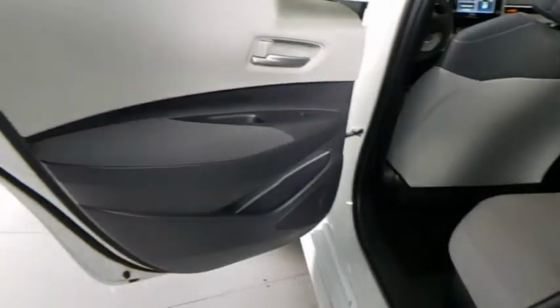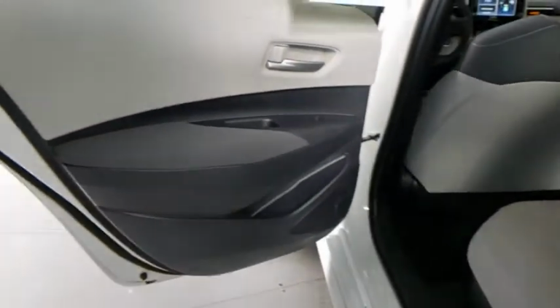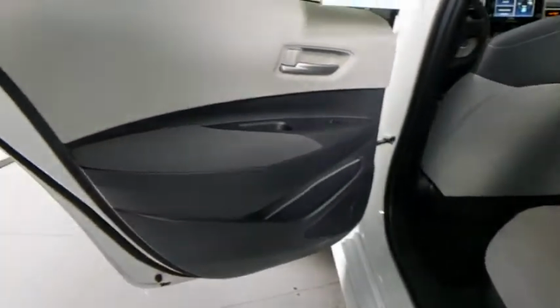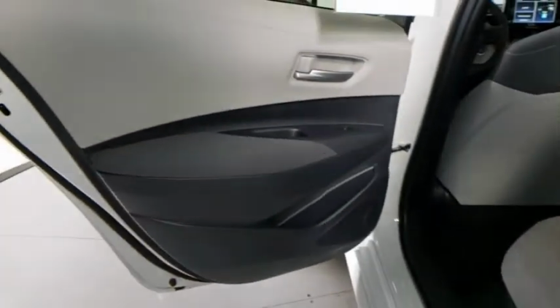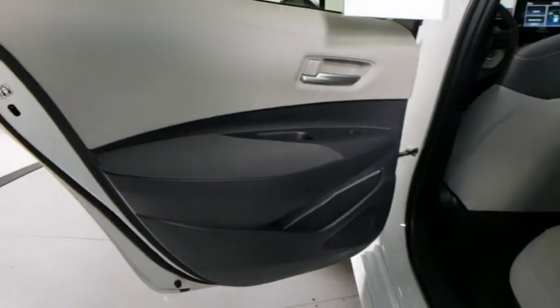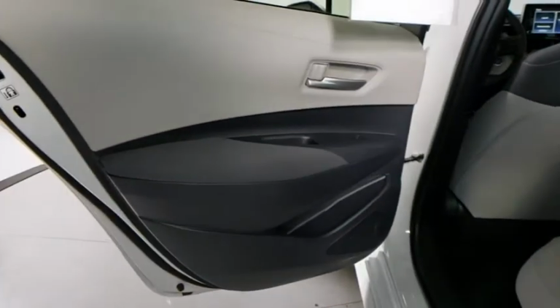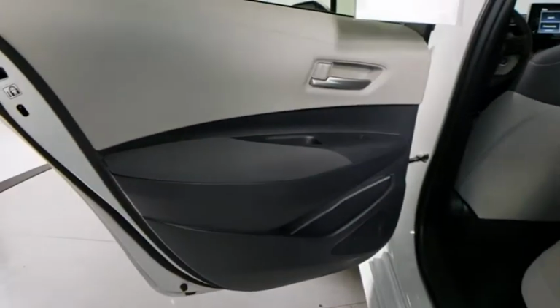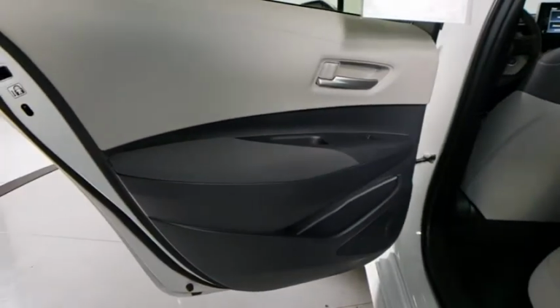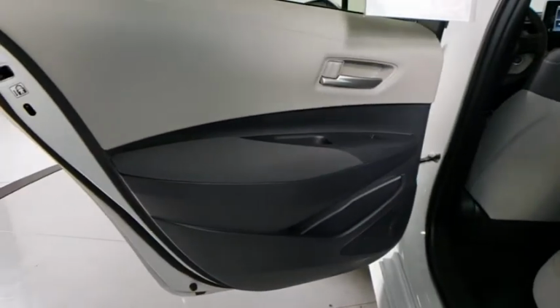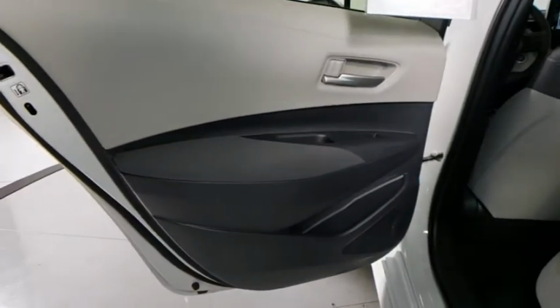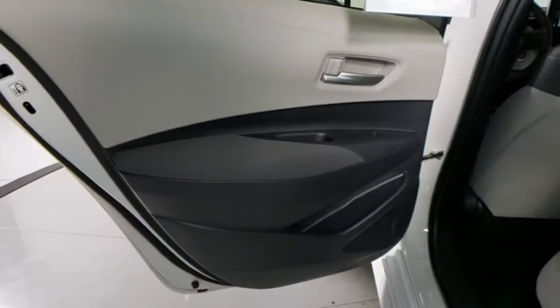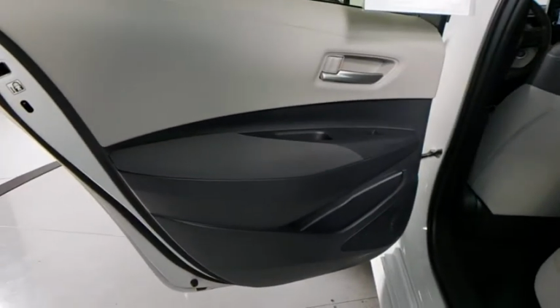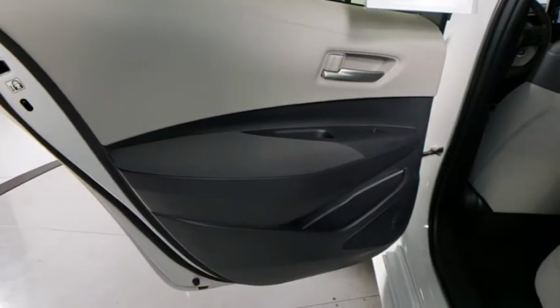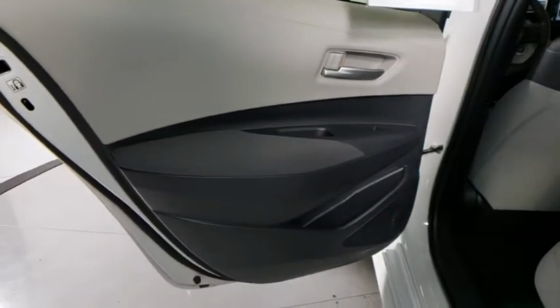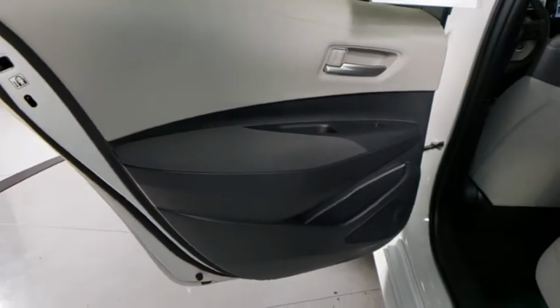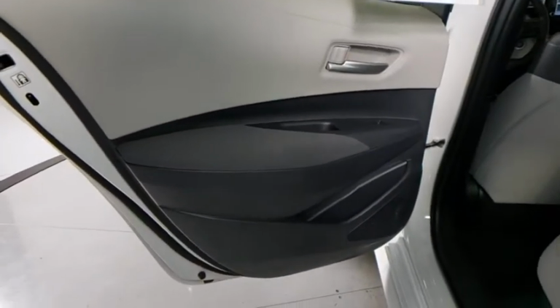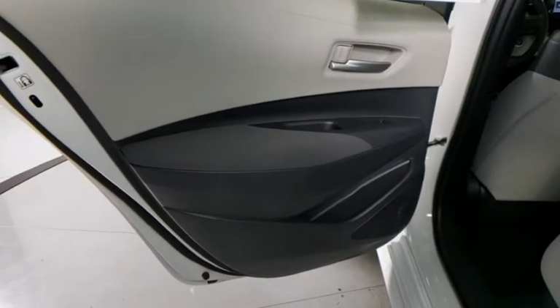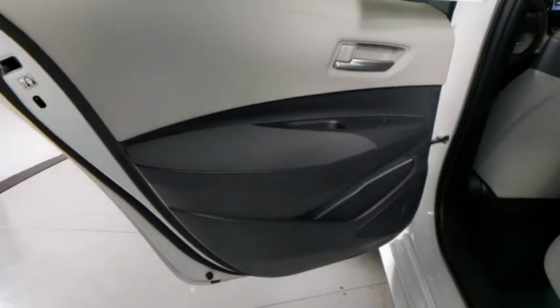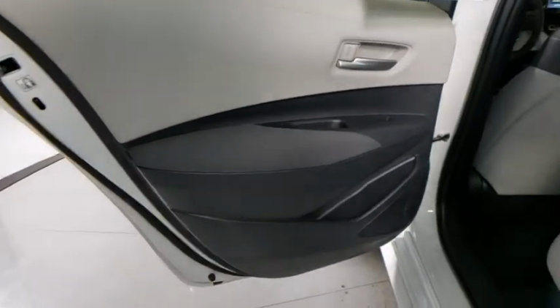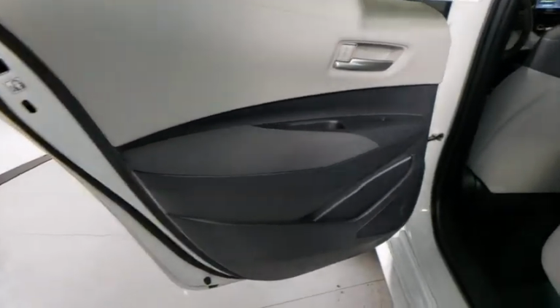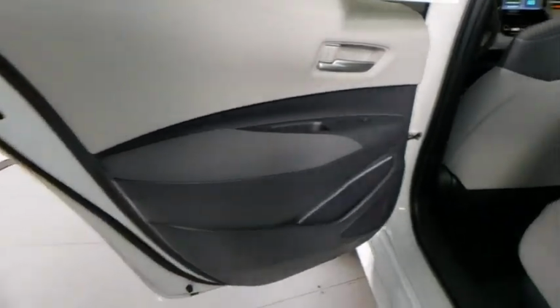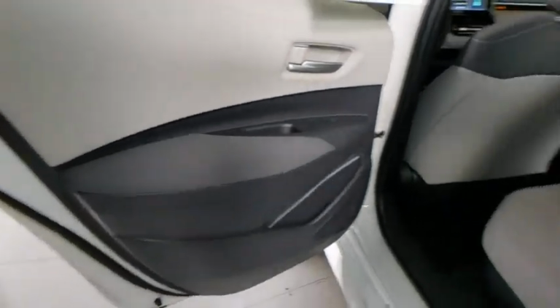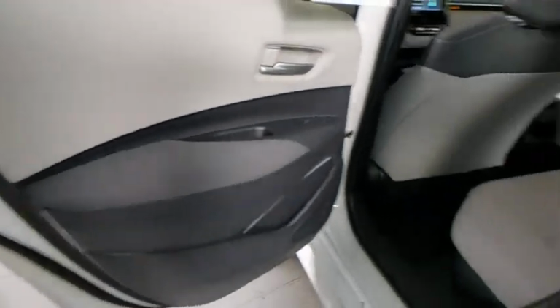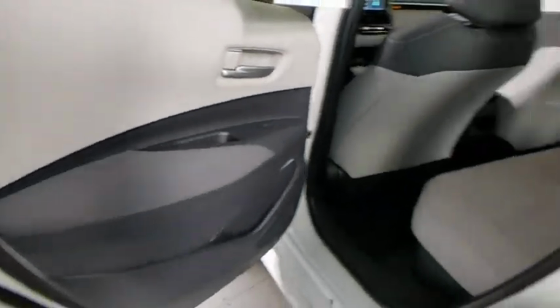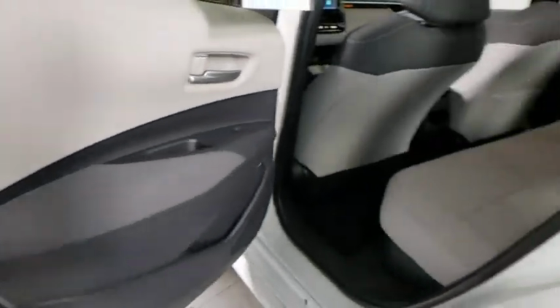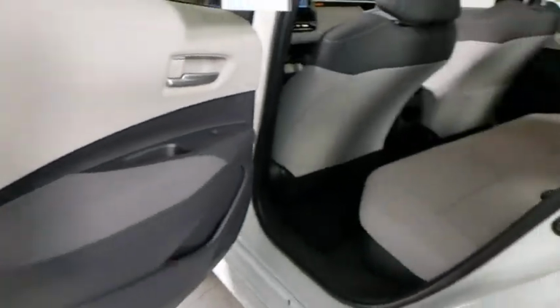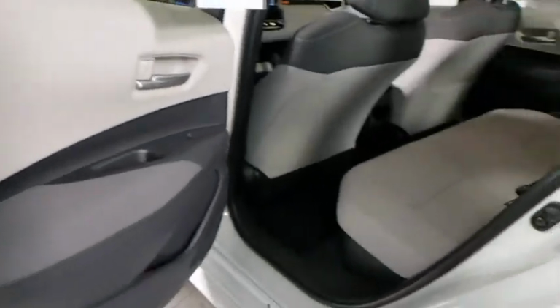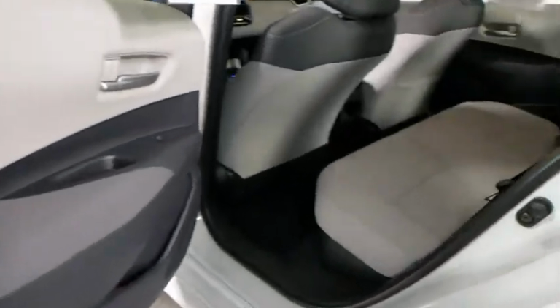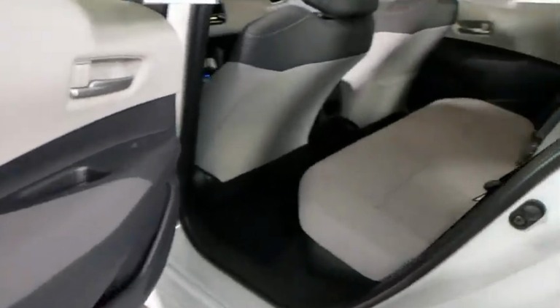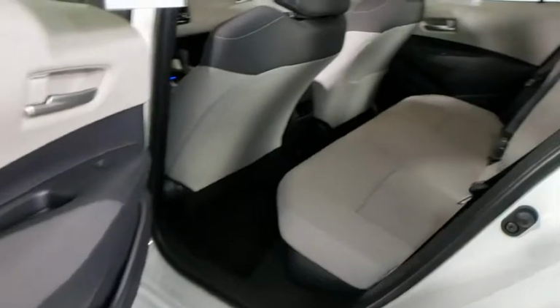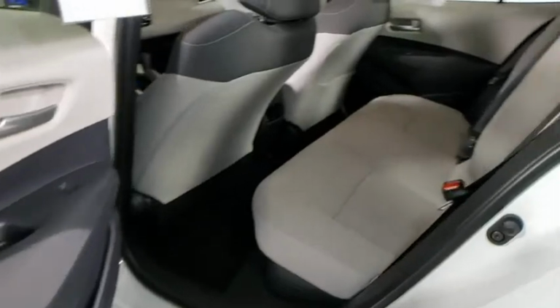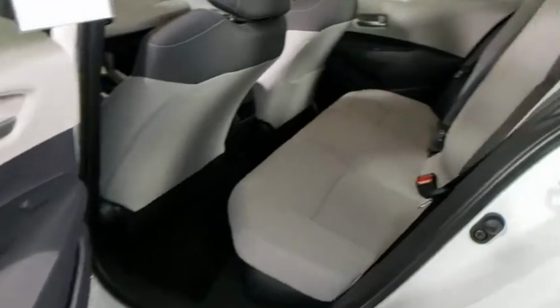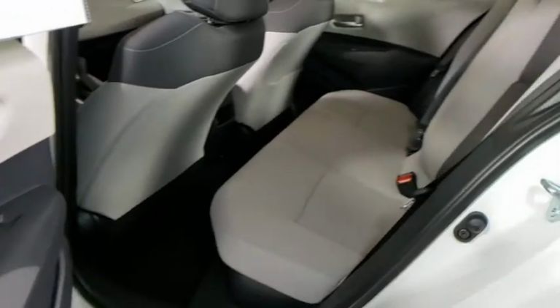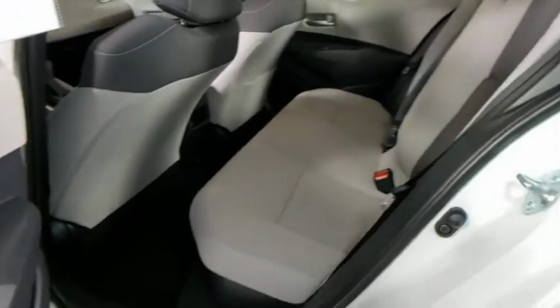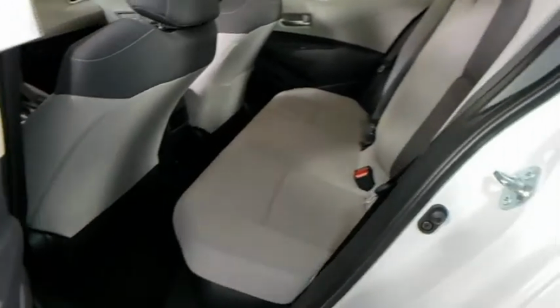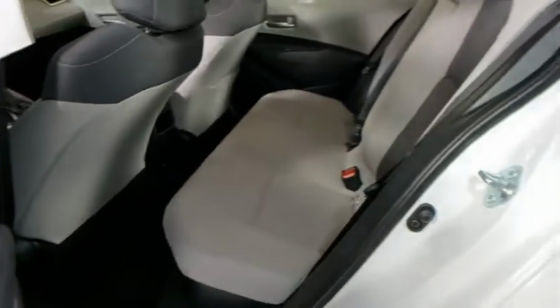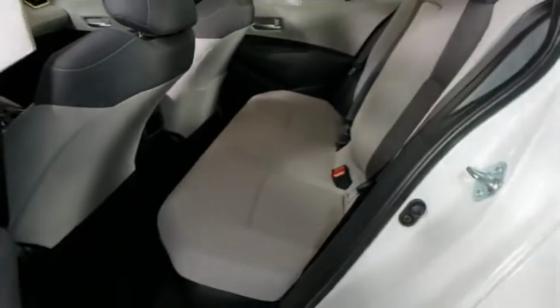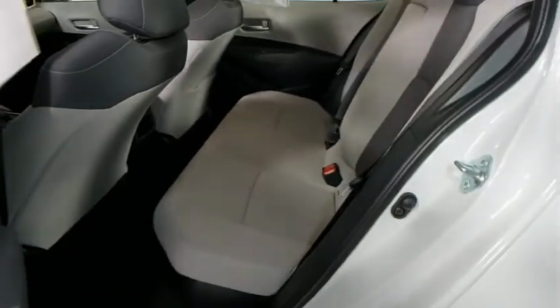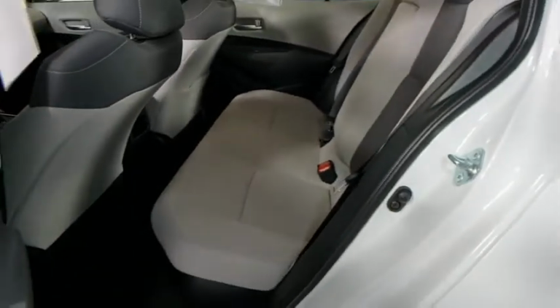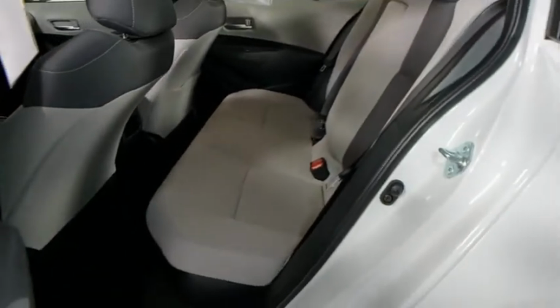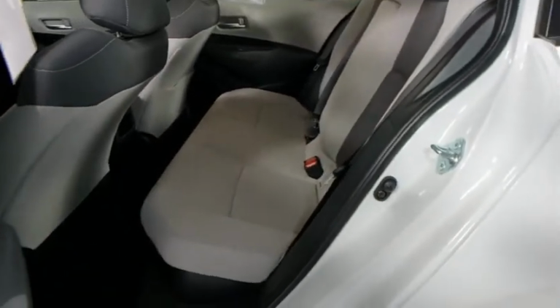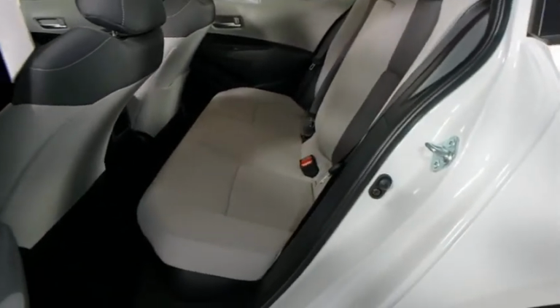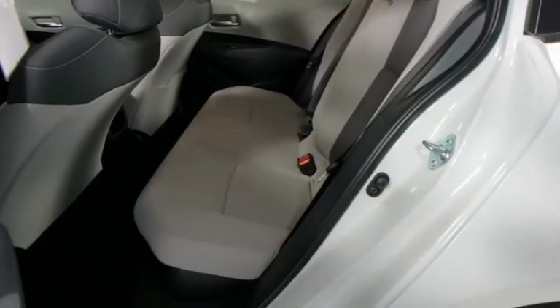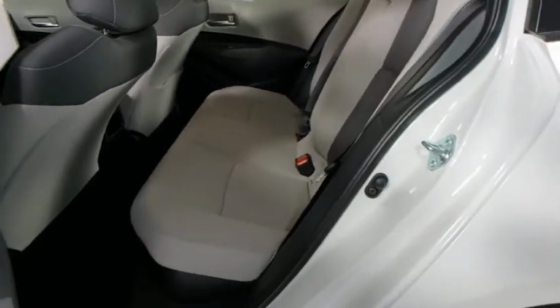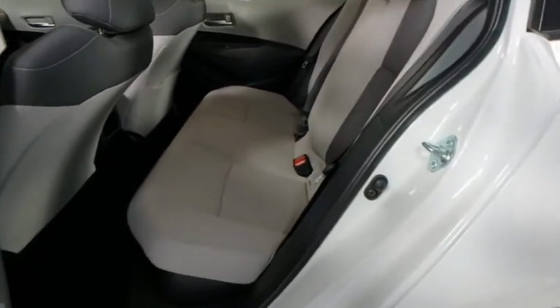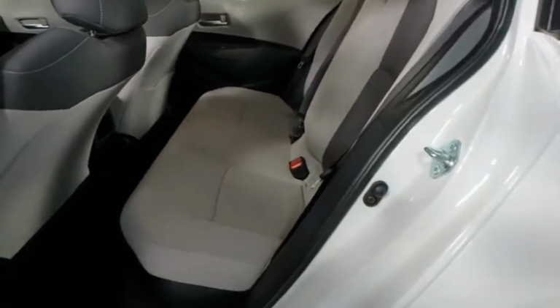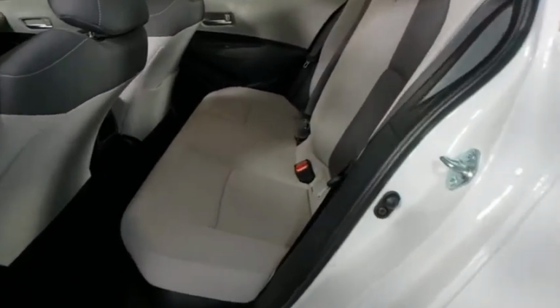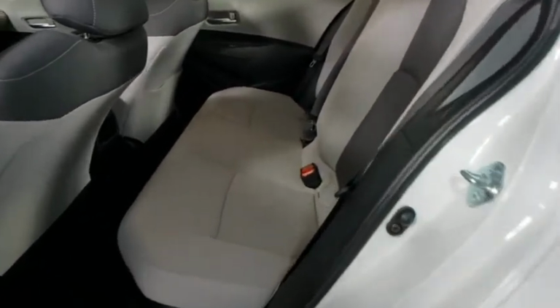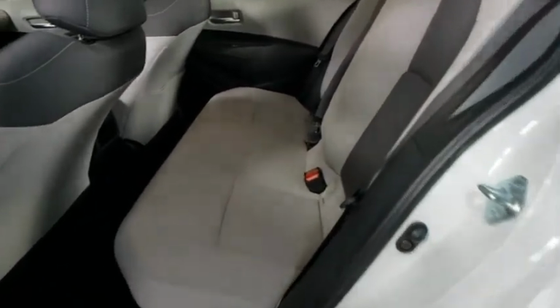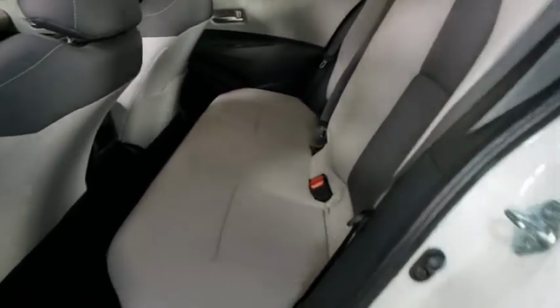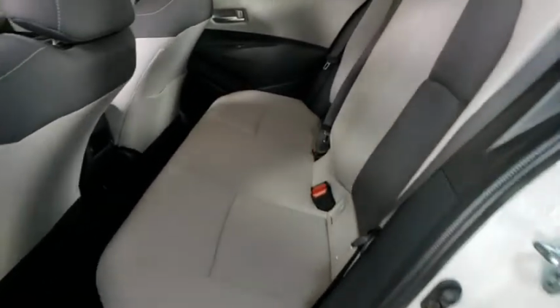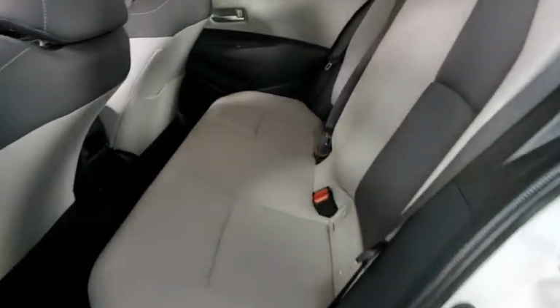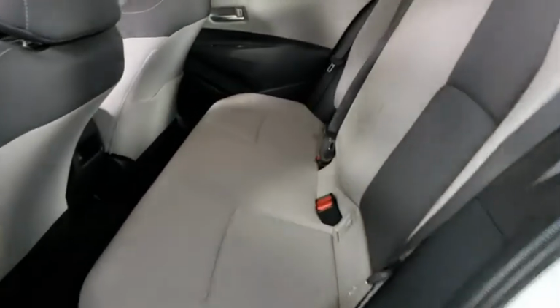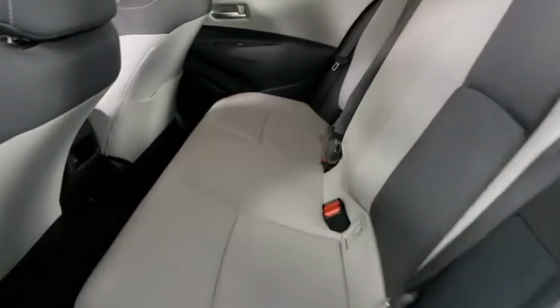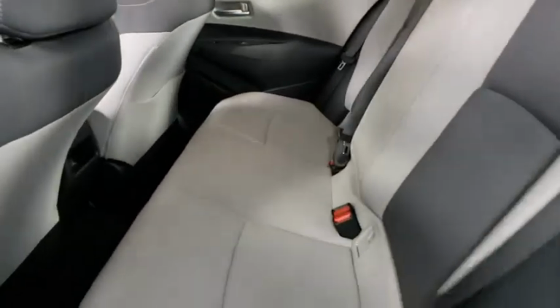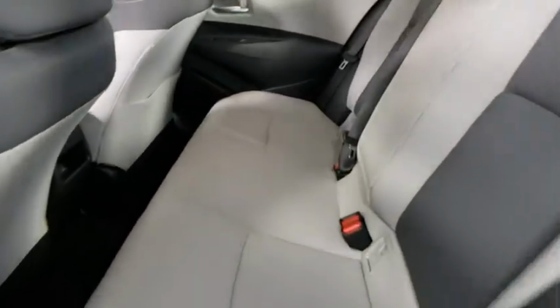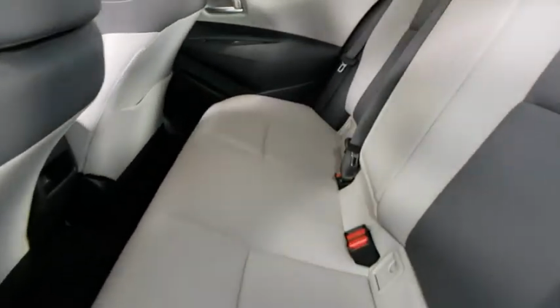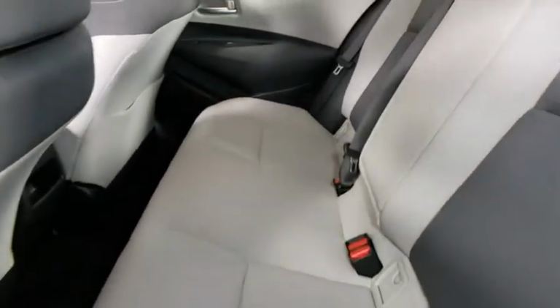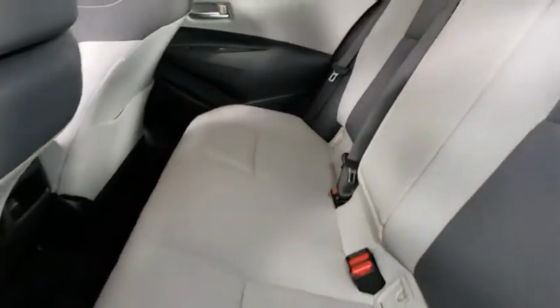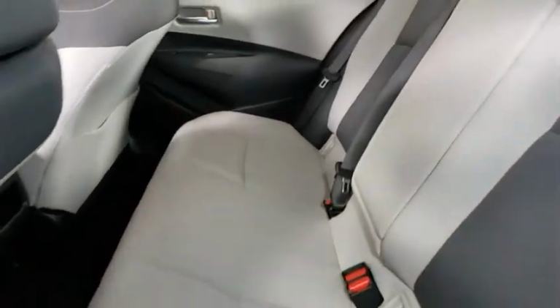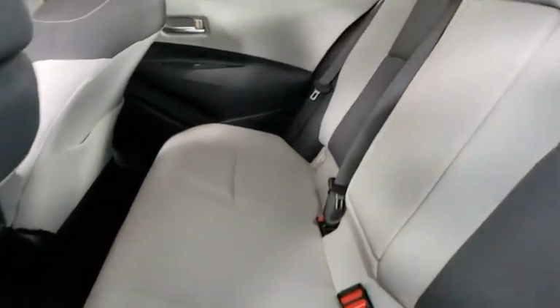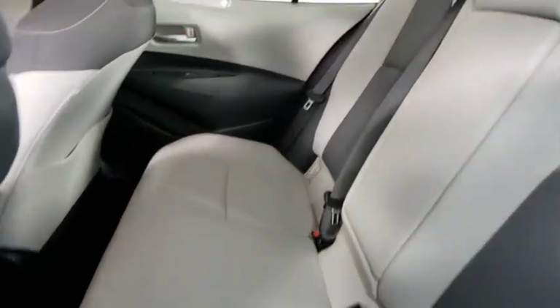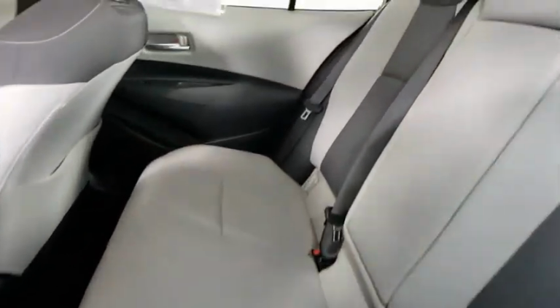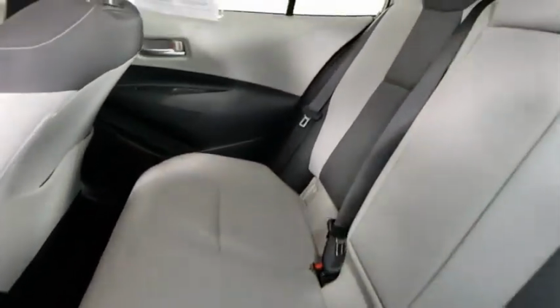Panic alarm, overhead console, tachometer, driver vanity mirror, front reading lamps. Your new ride is just a phone call away.